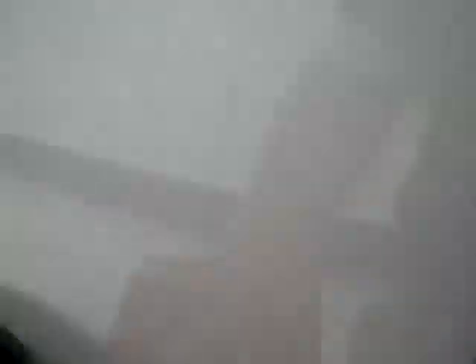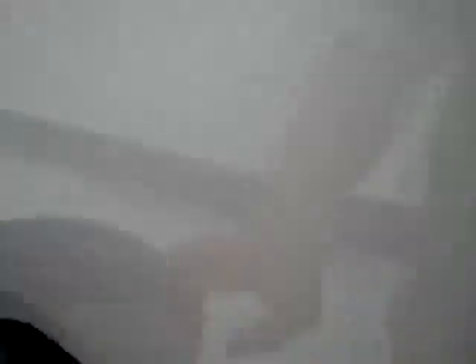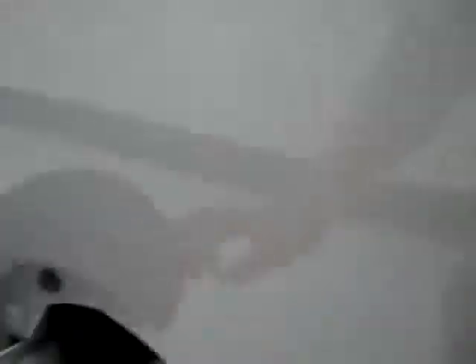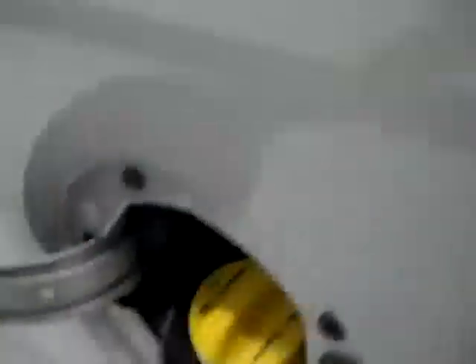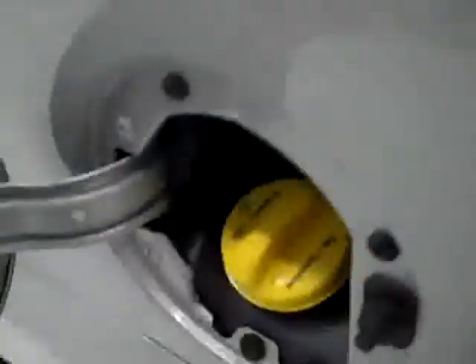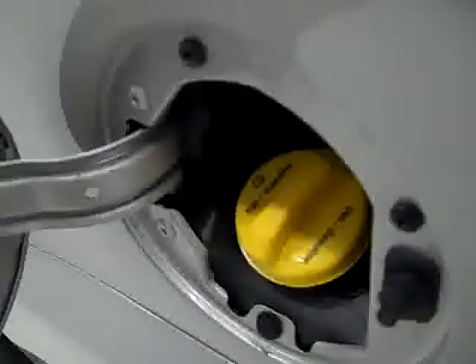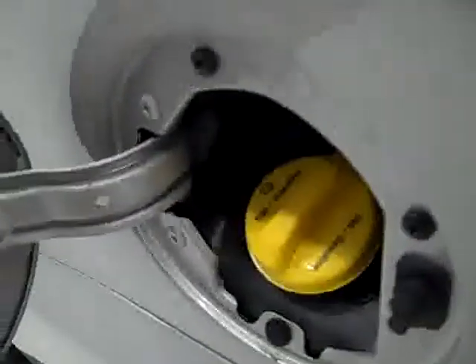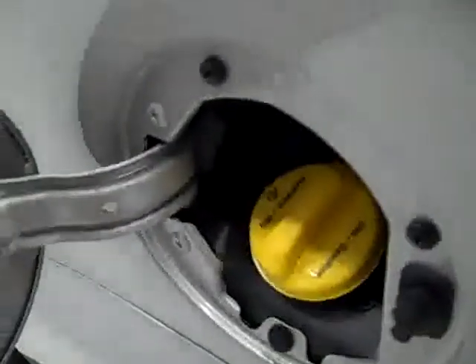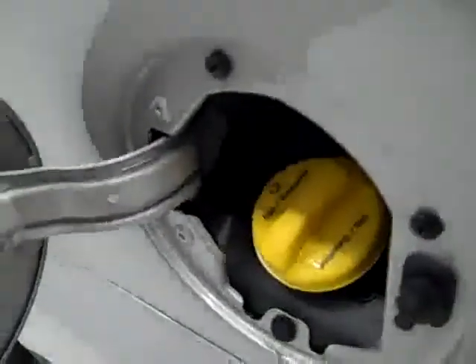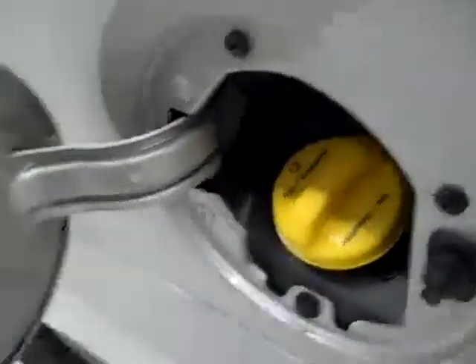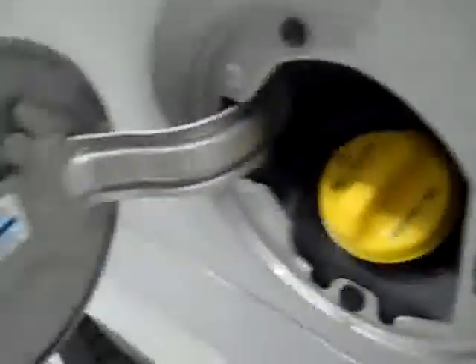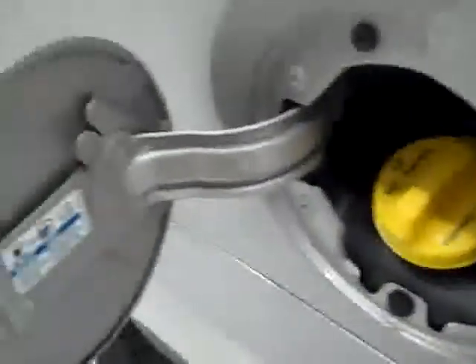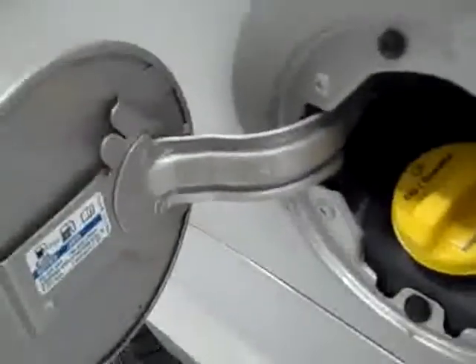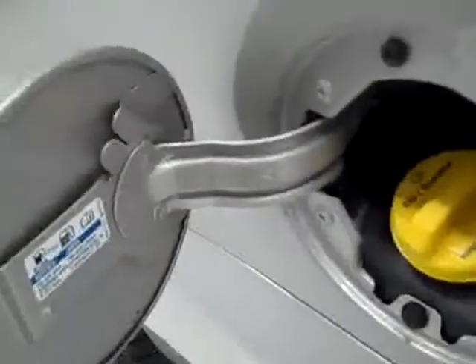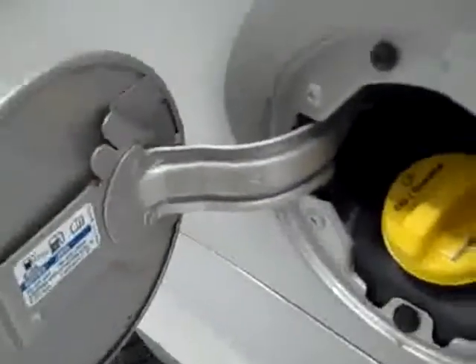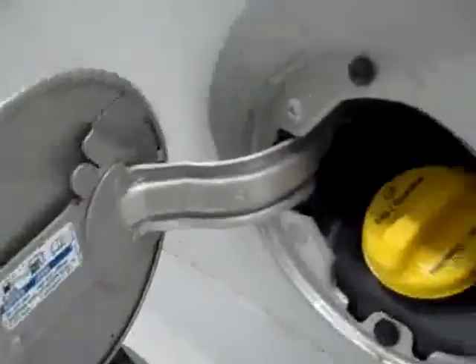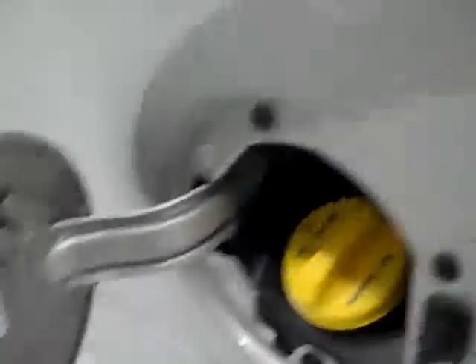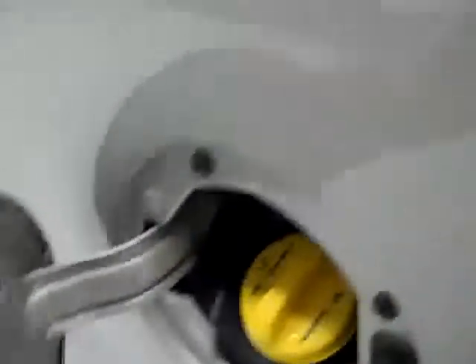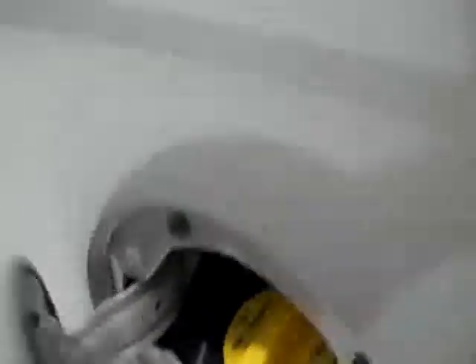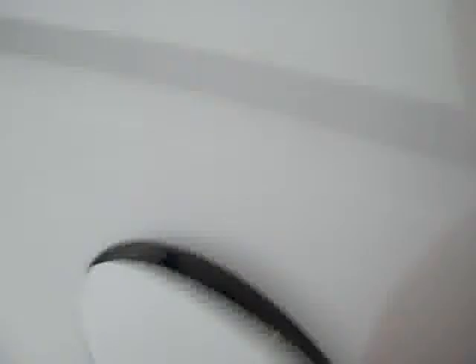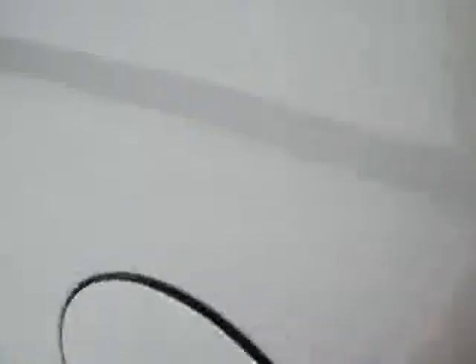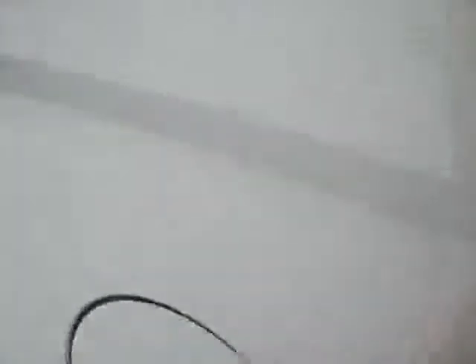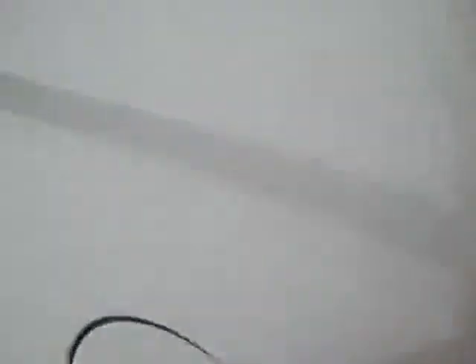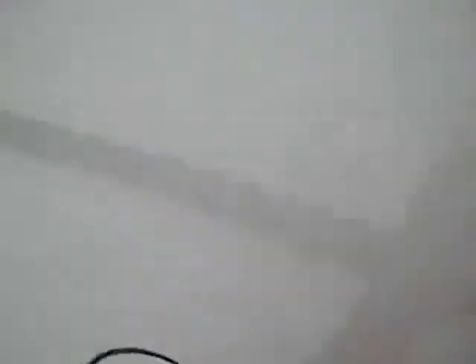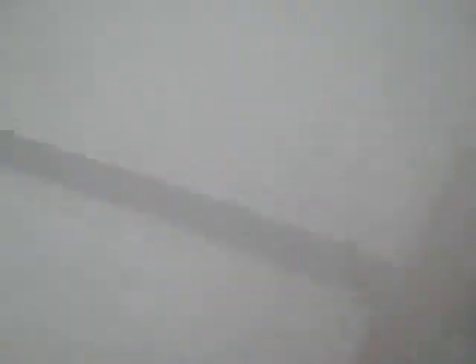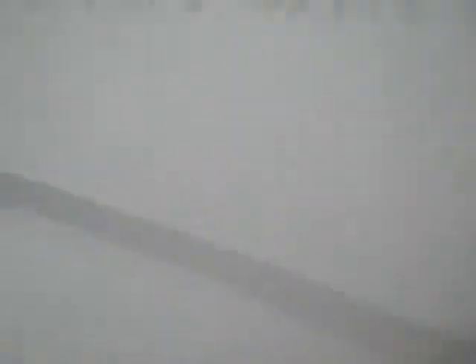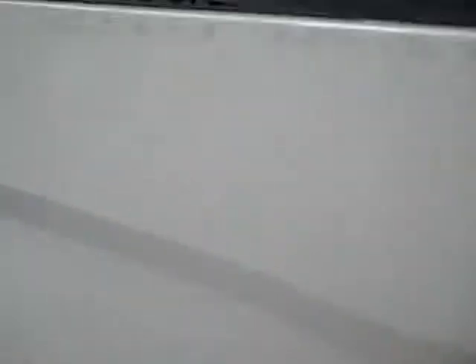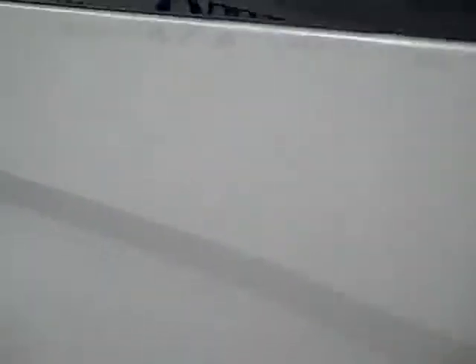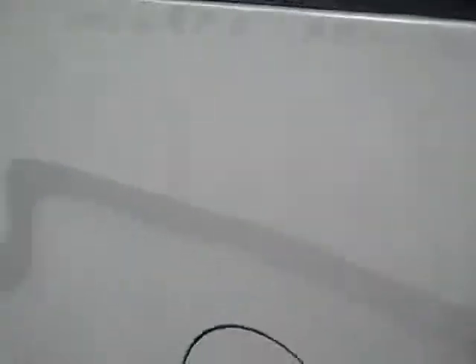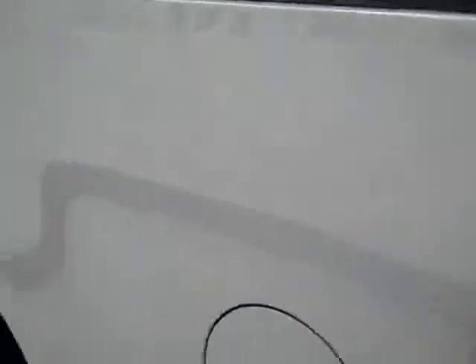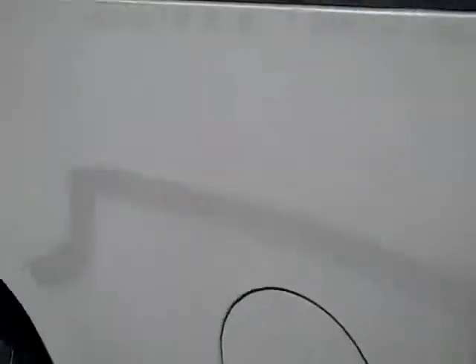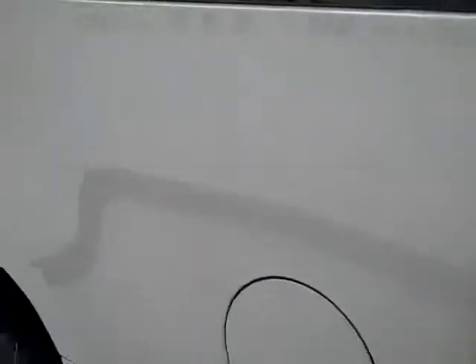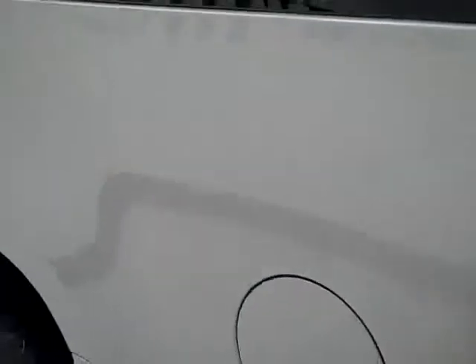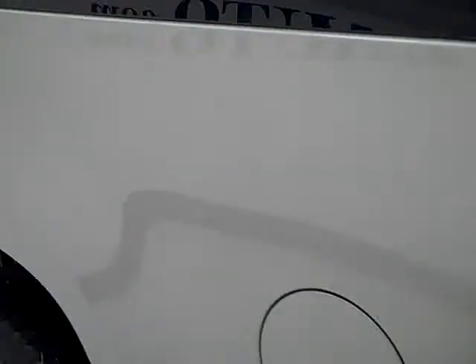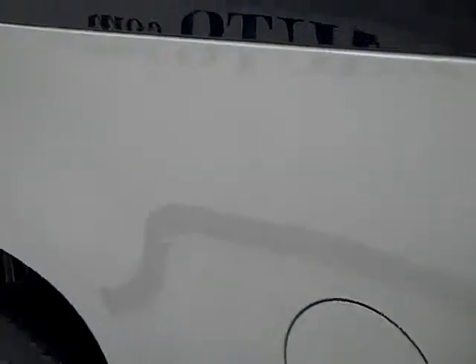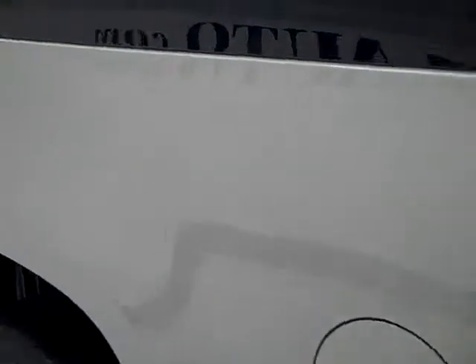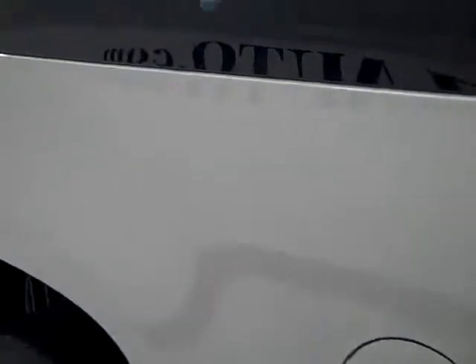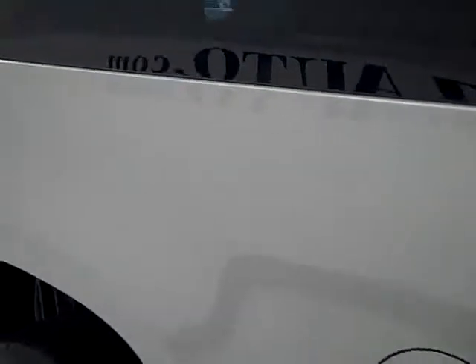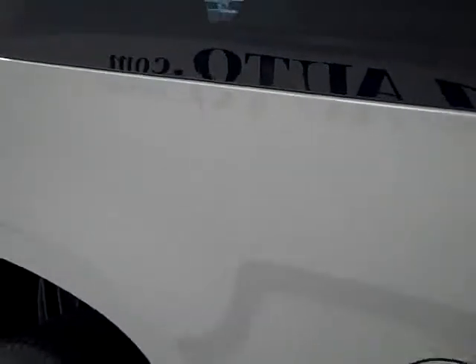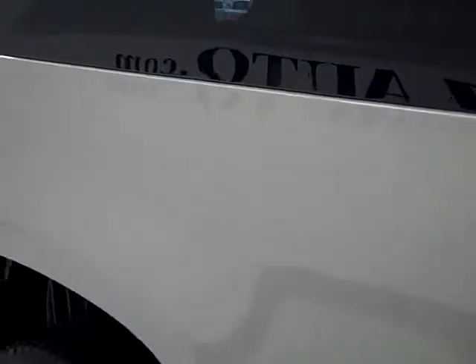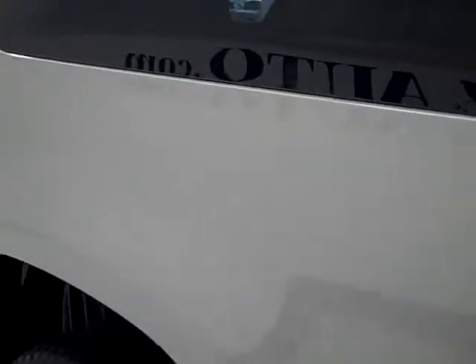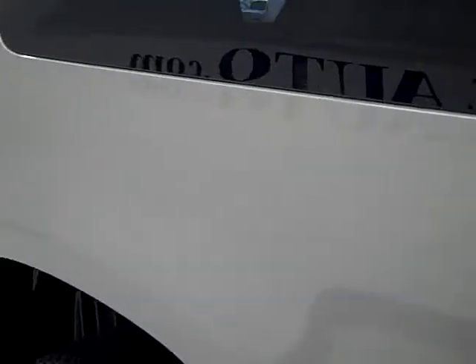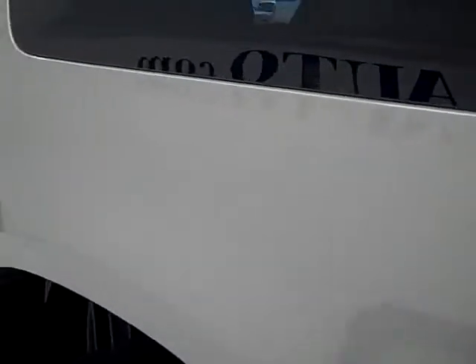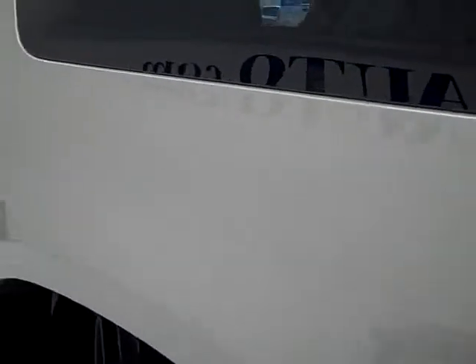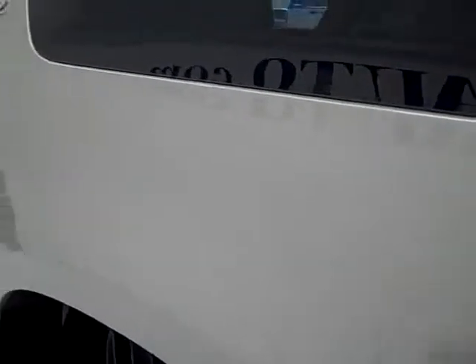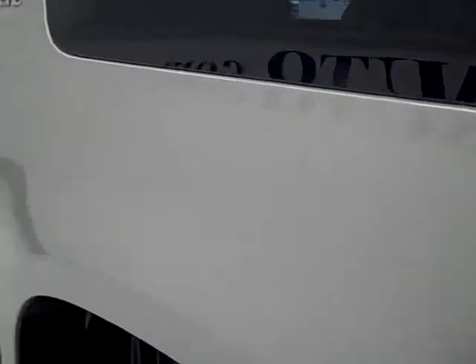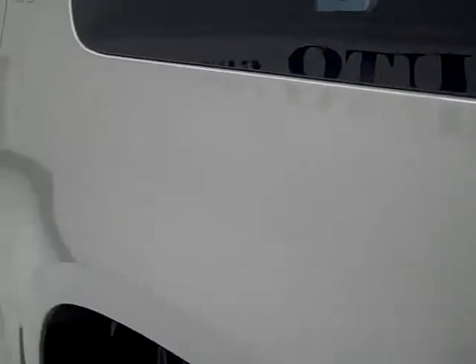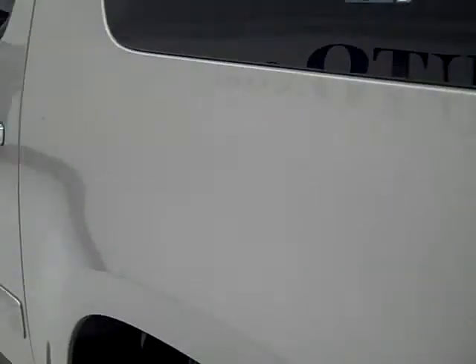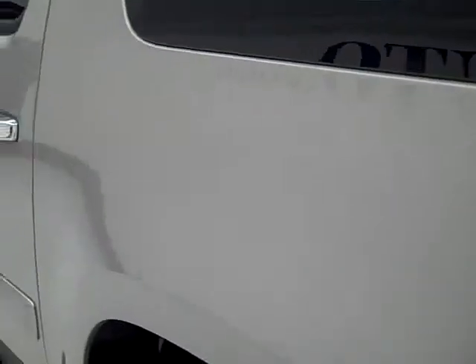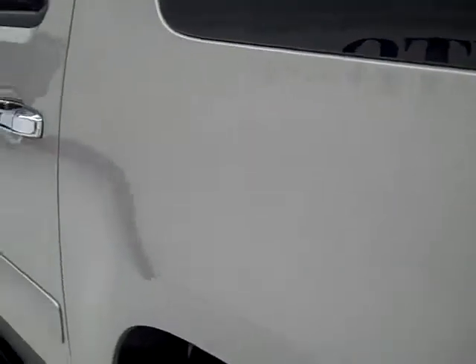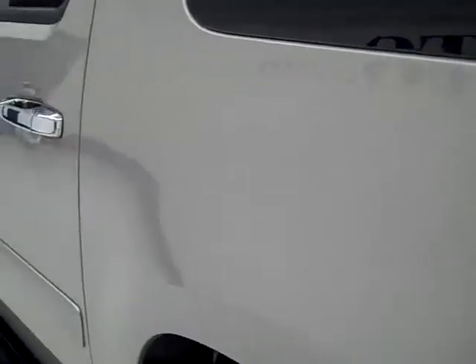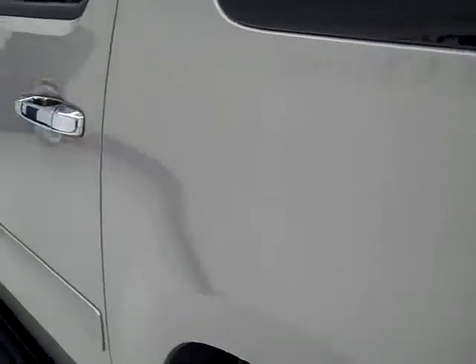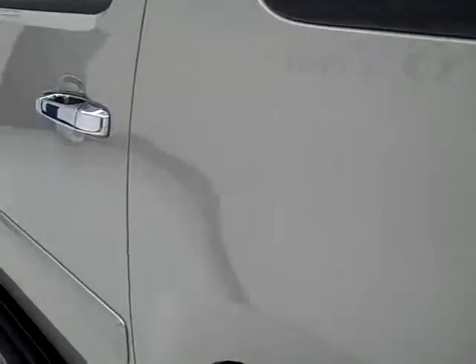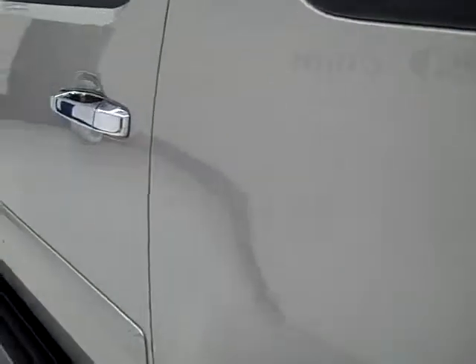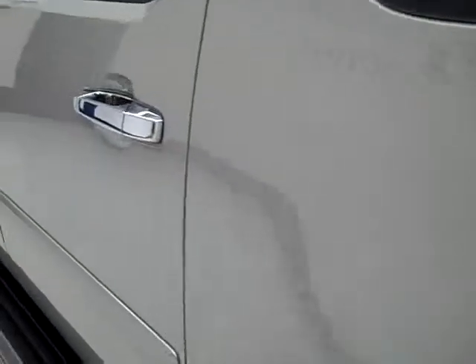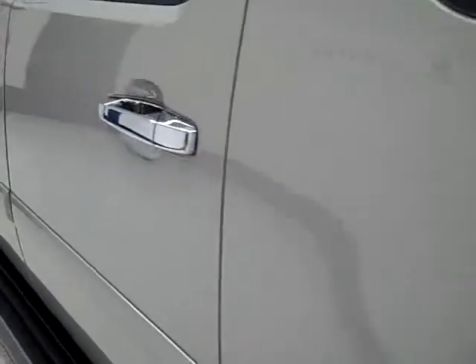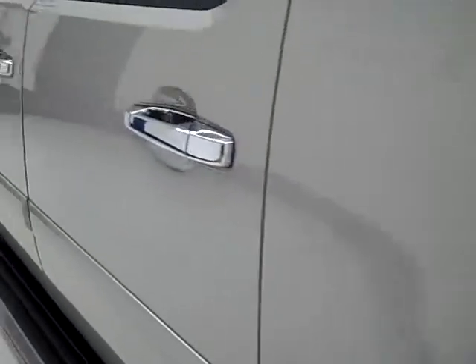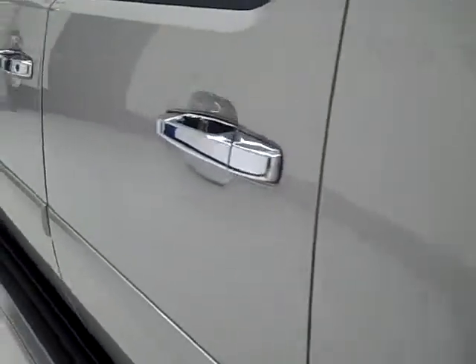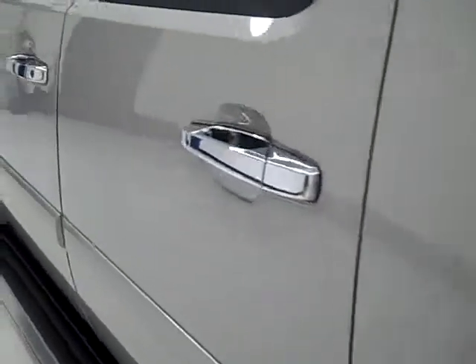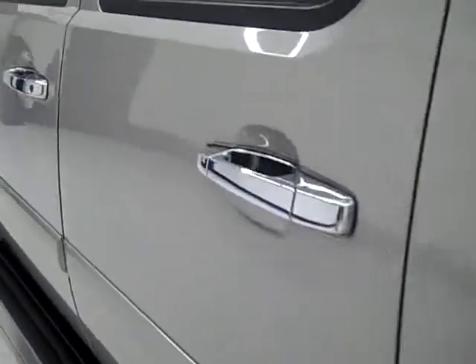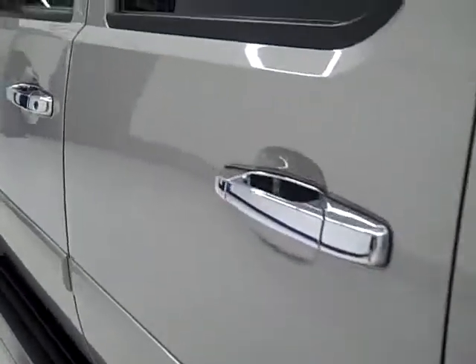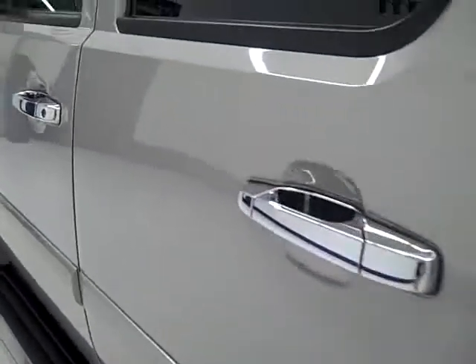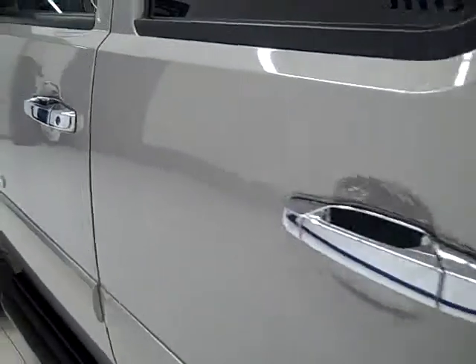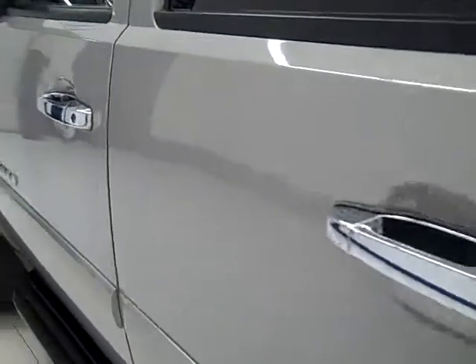You can see it has the E85 capabilities. And this side of the Suburban is just as clean as the other side.